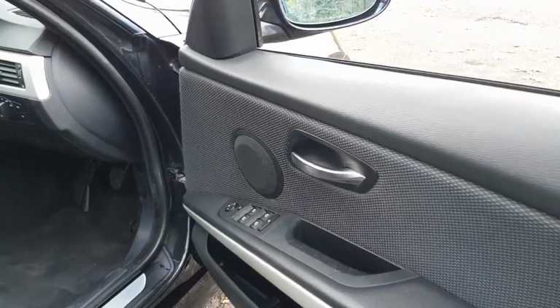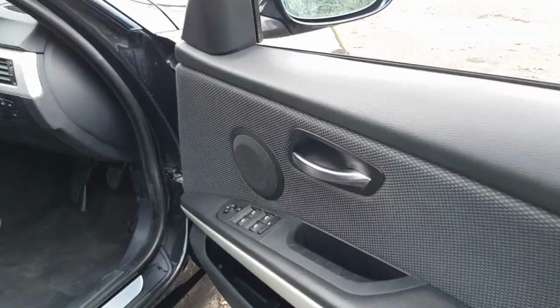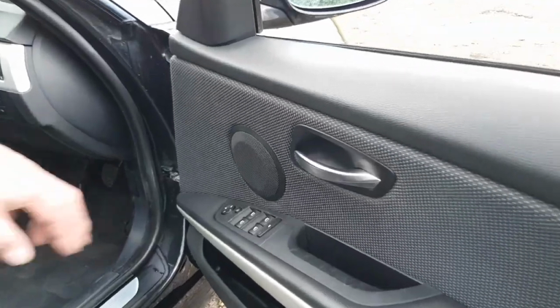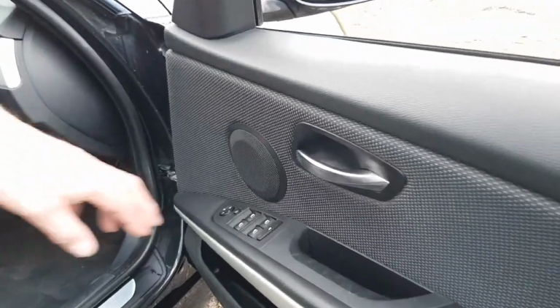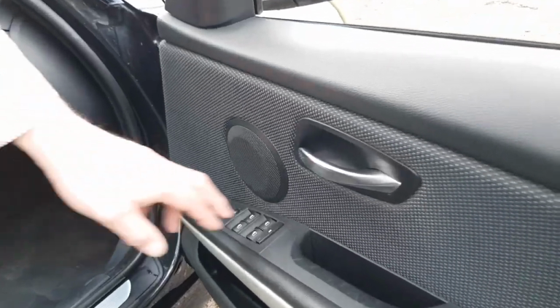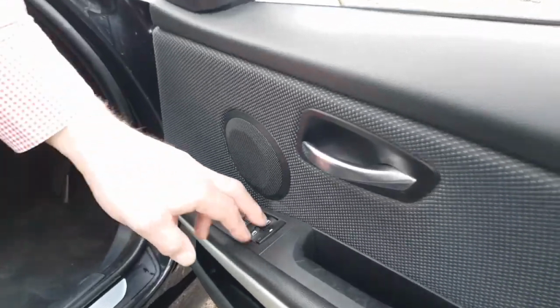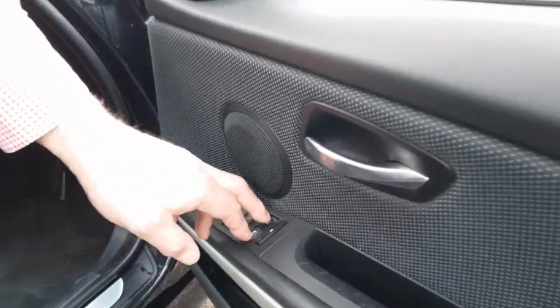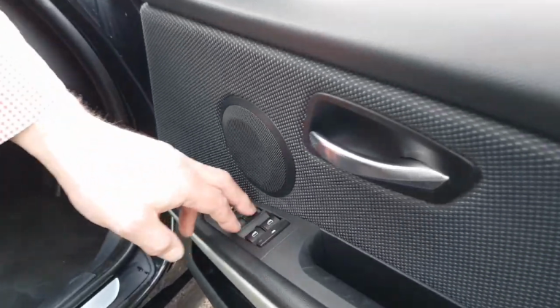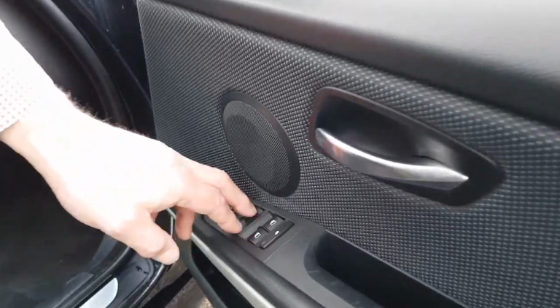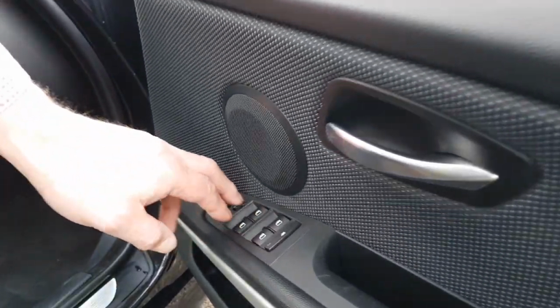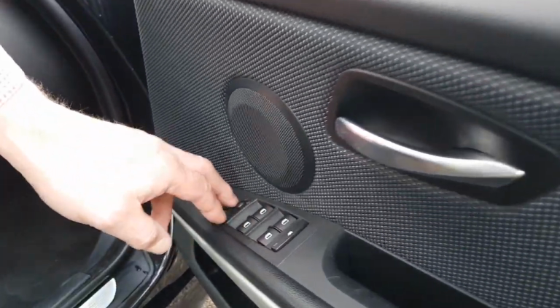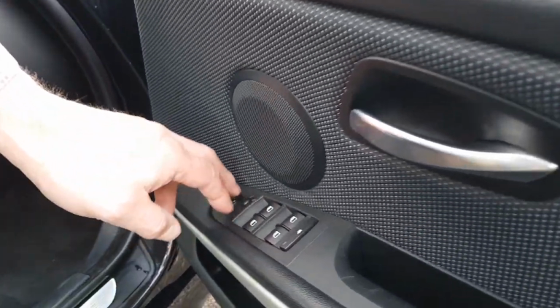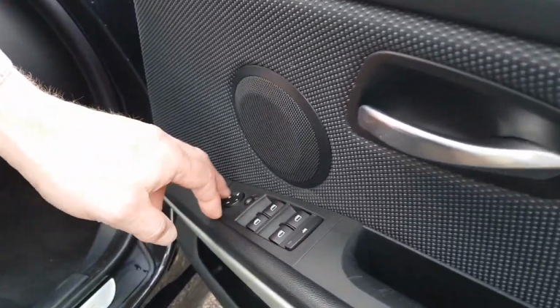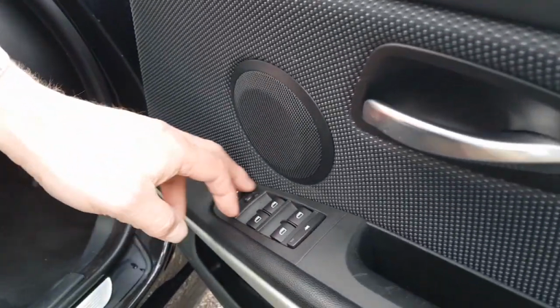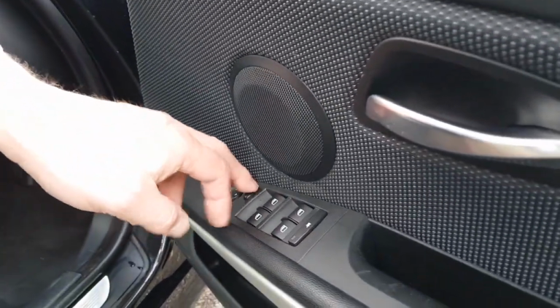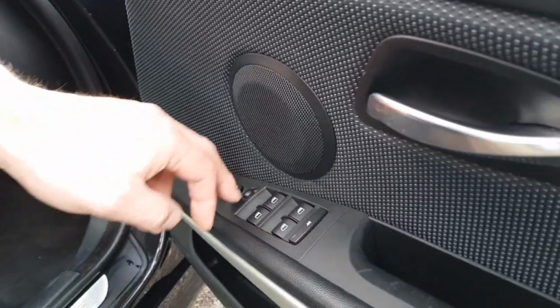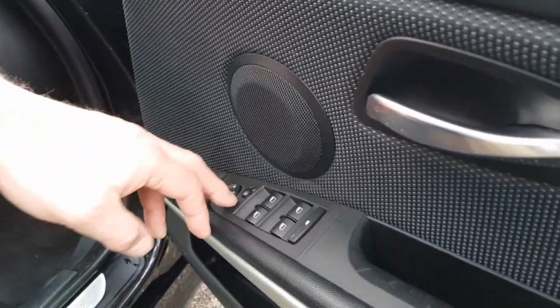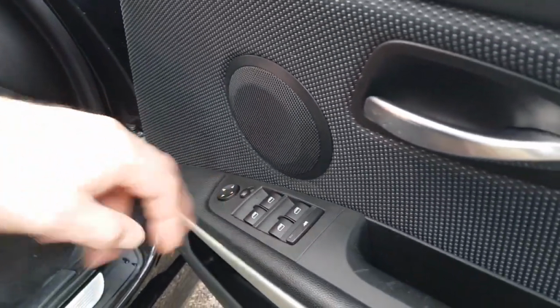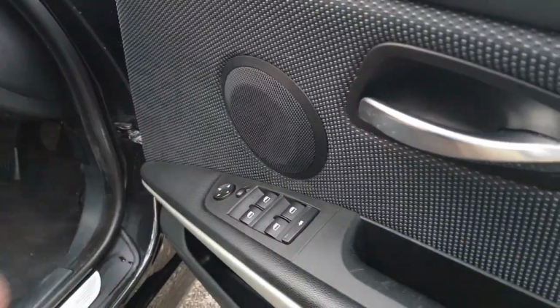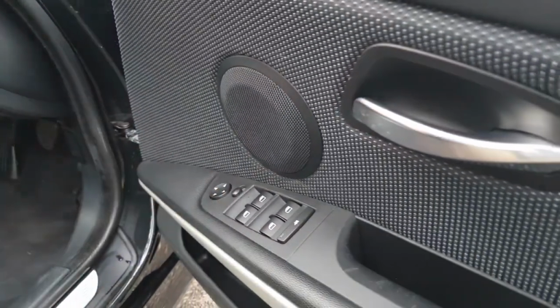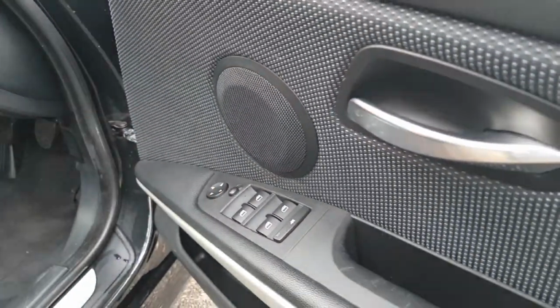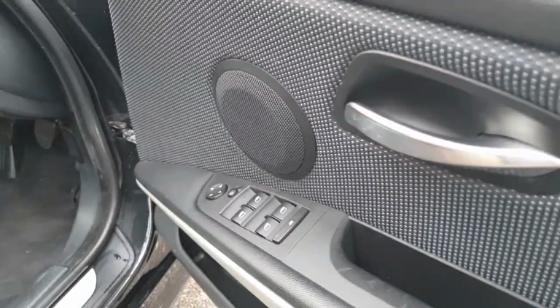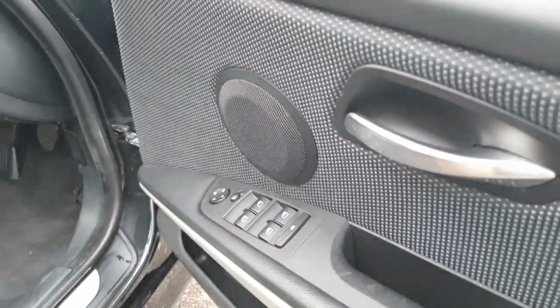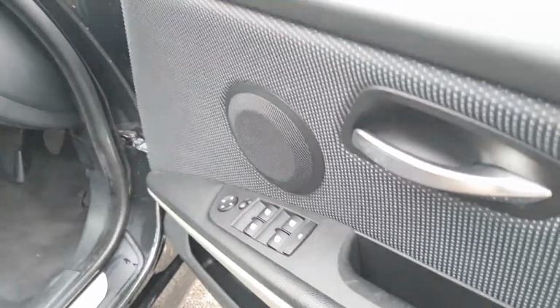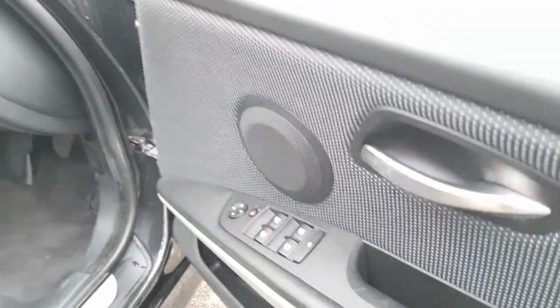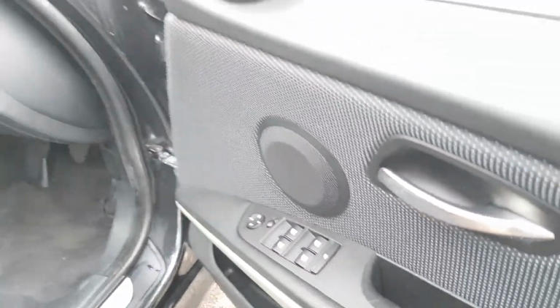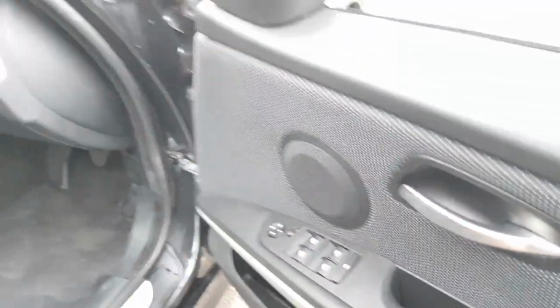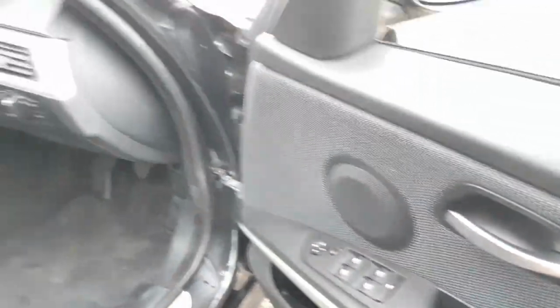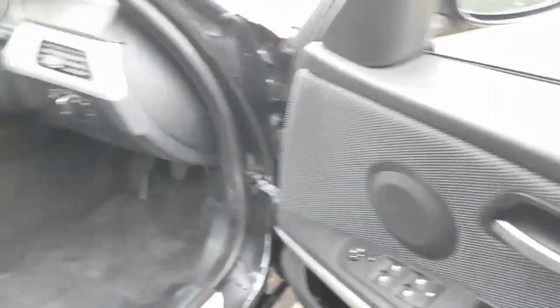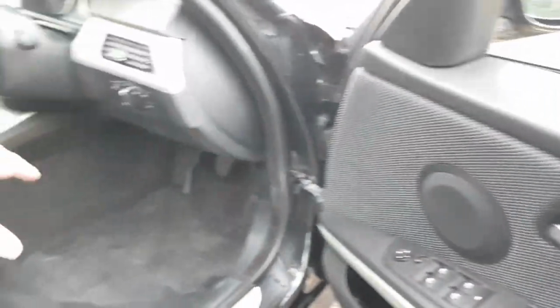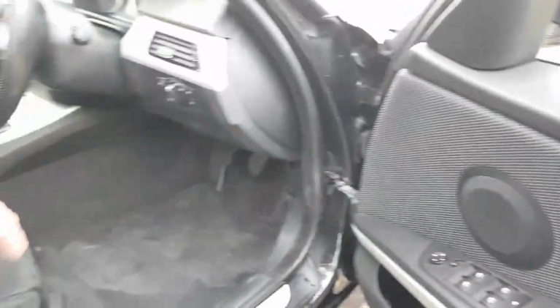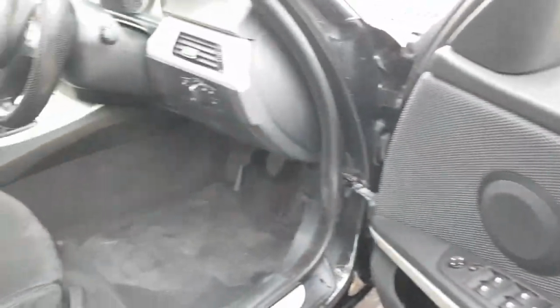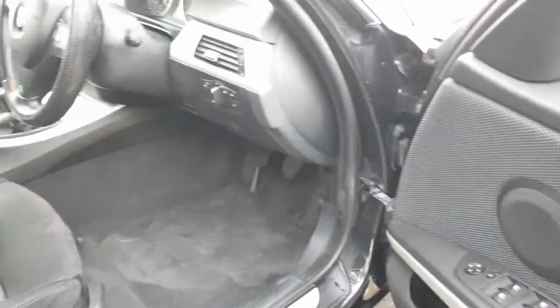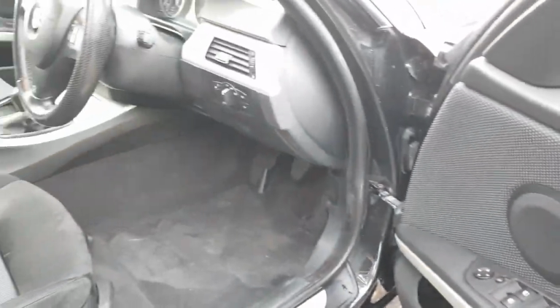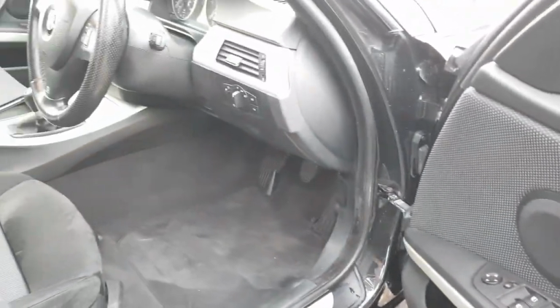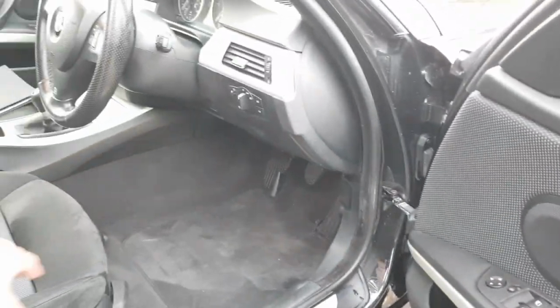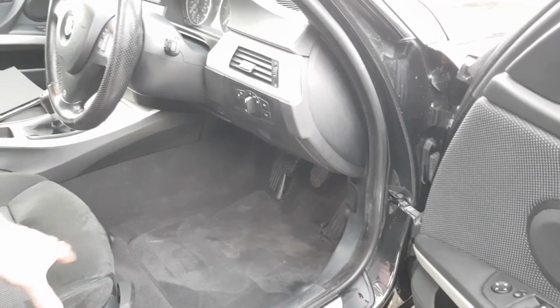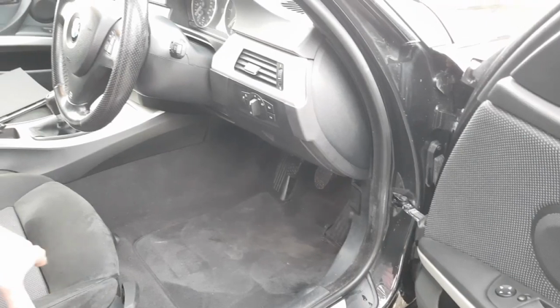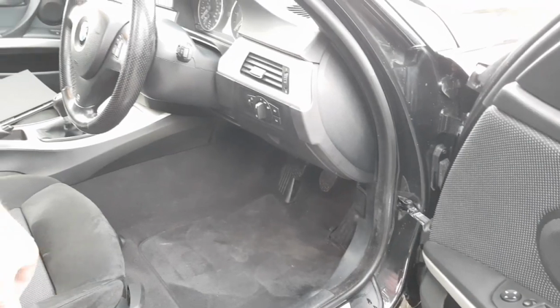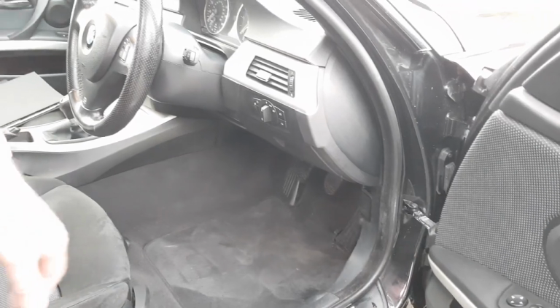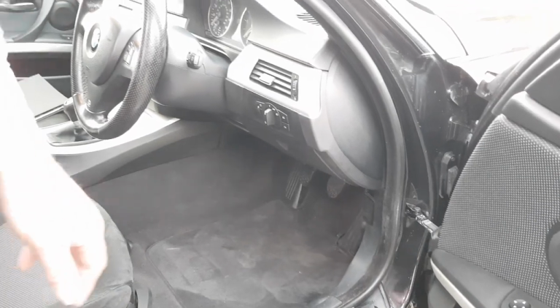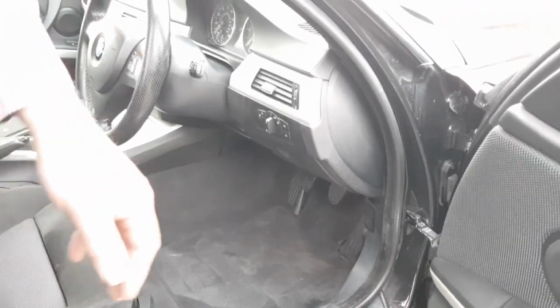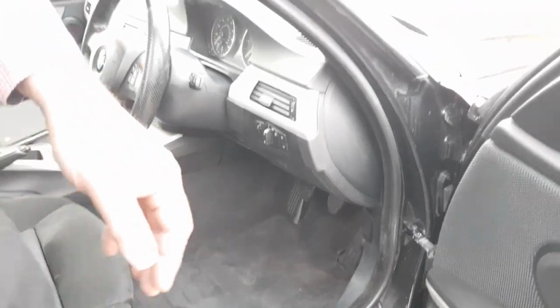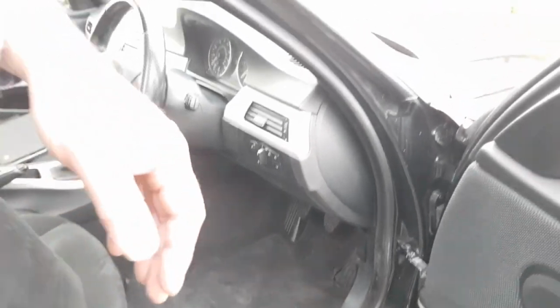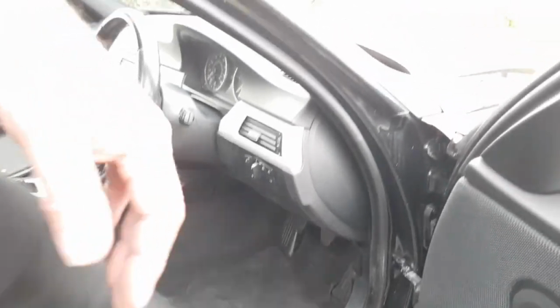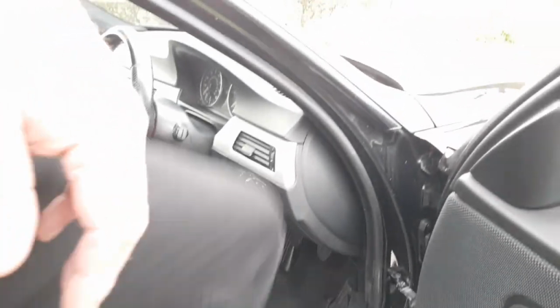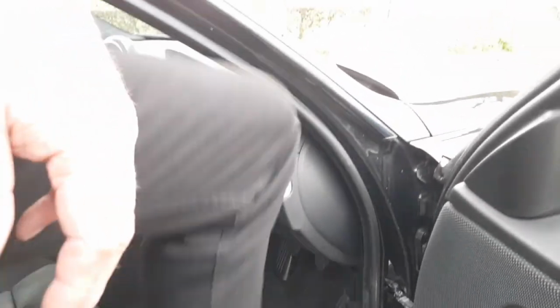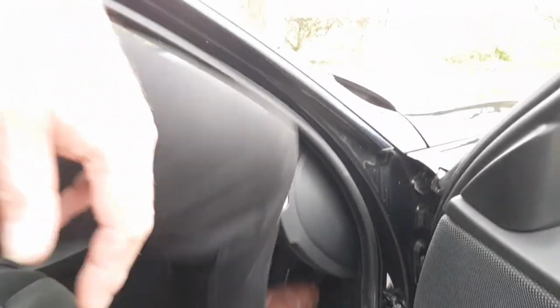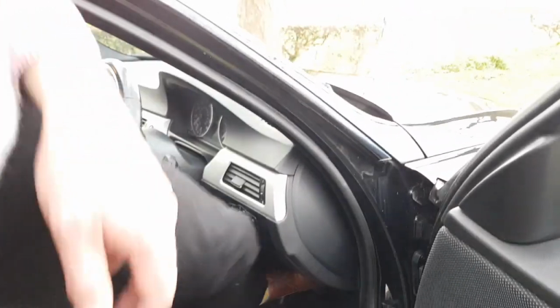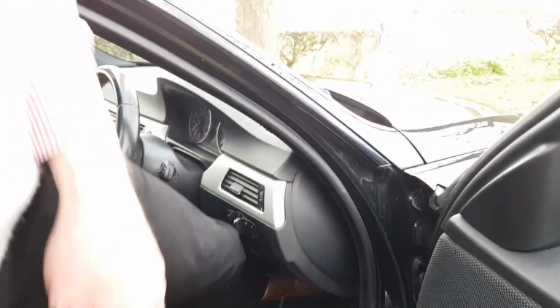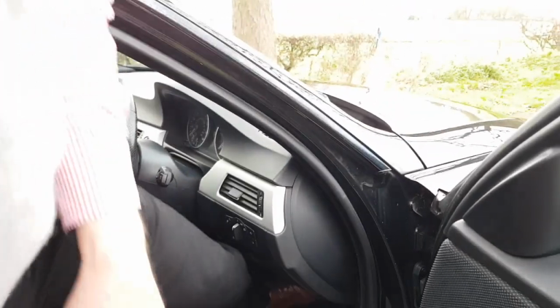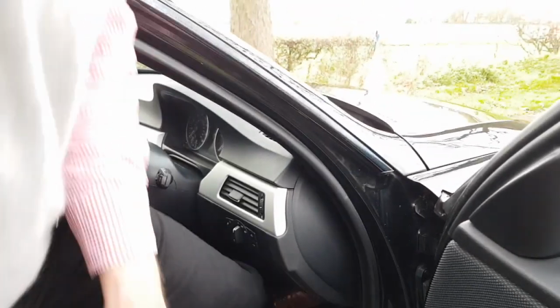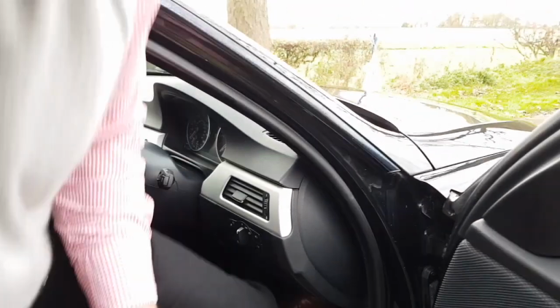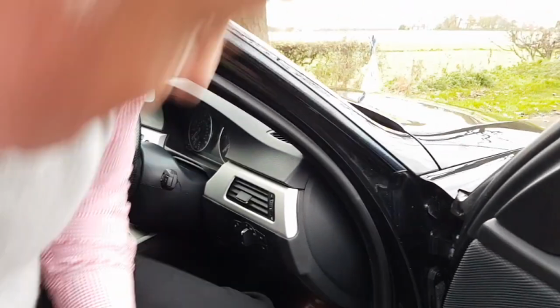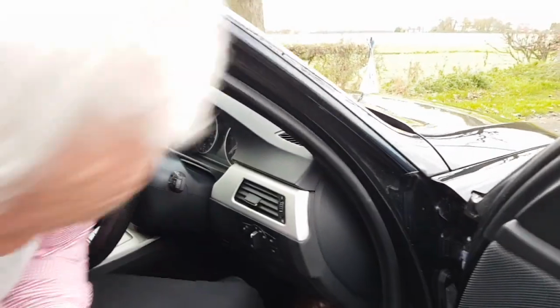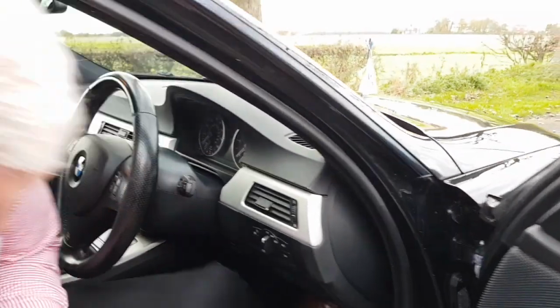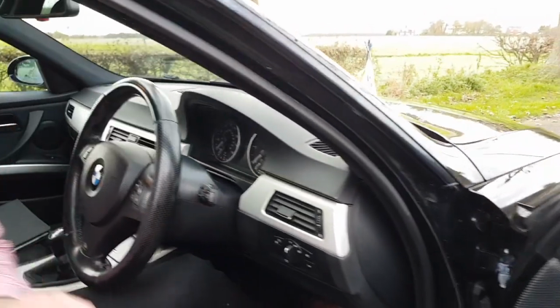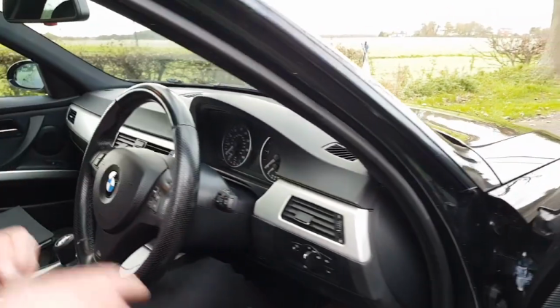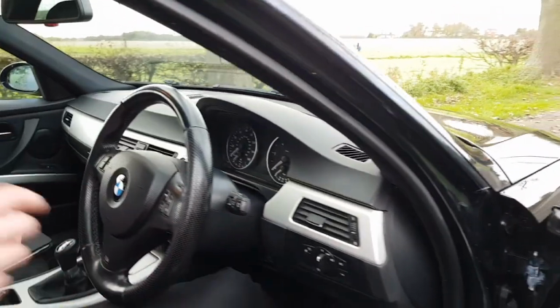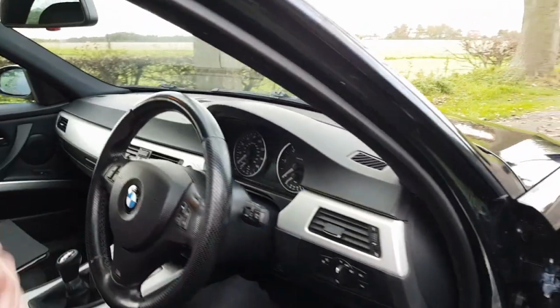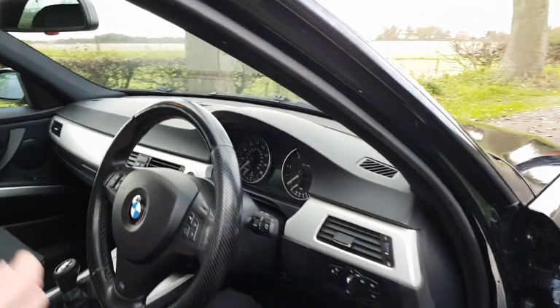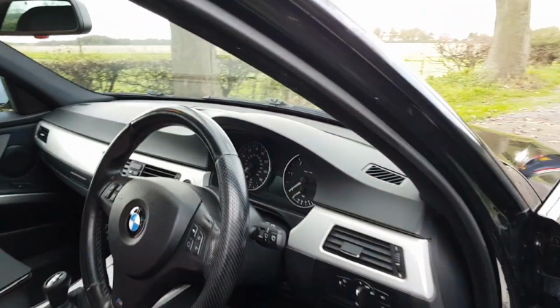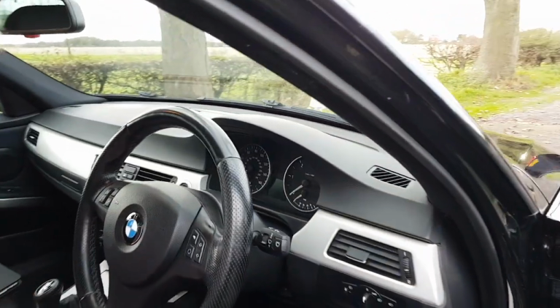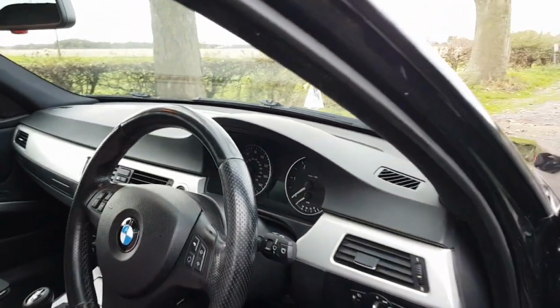It has electric rear and front windows and of course the electric door mirrors. The carpet sets are good, edges of the seats aren't destroyed, and it's never been smoked in.